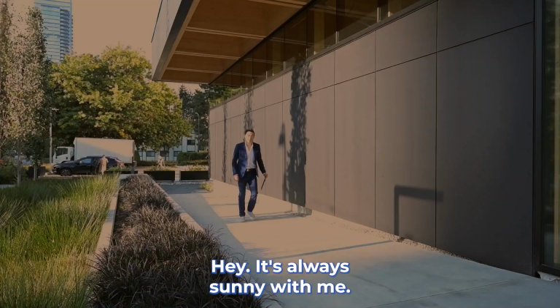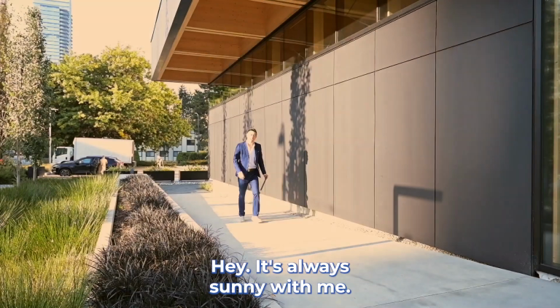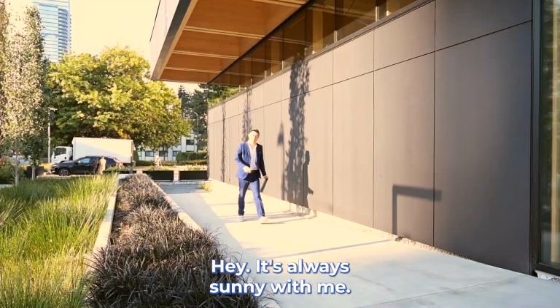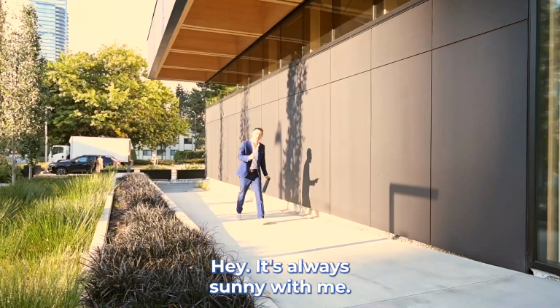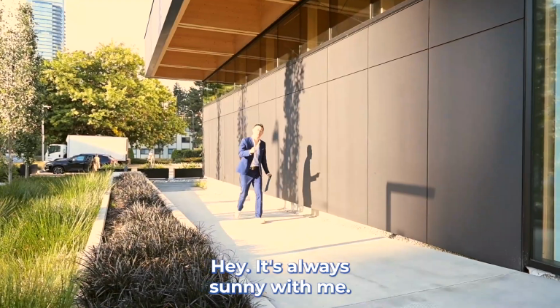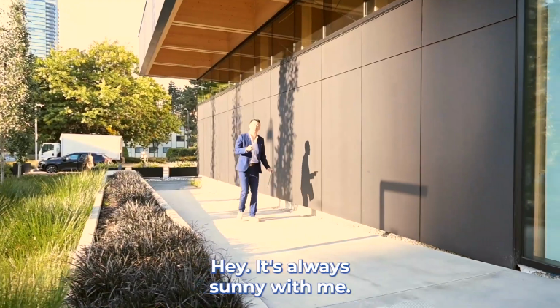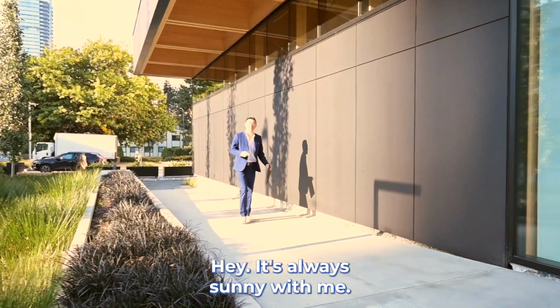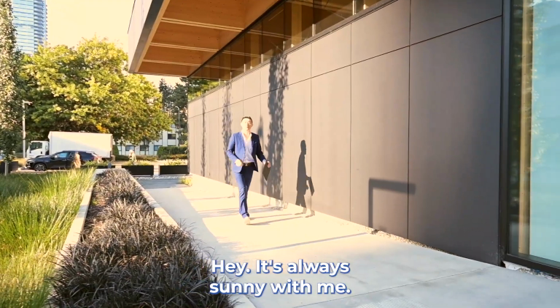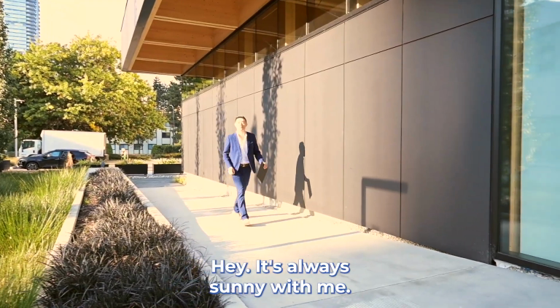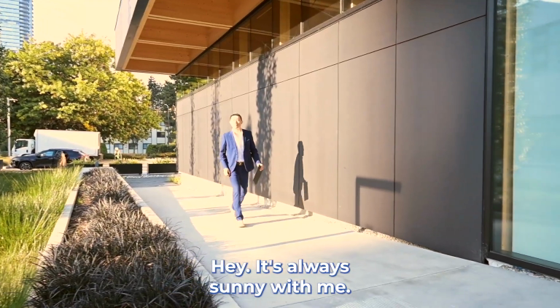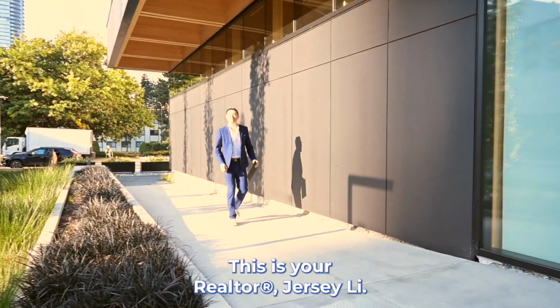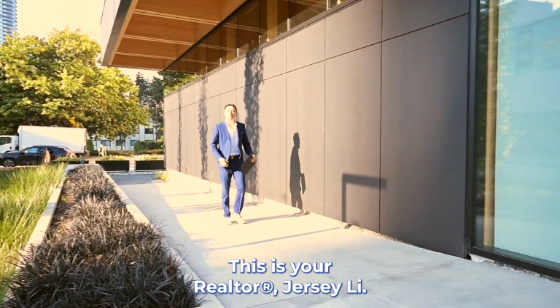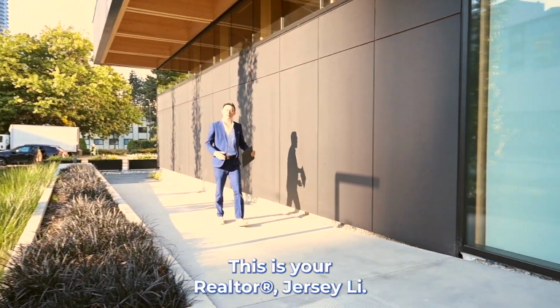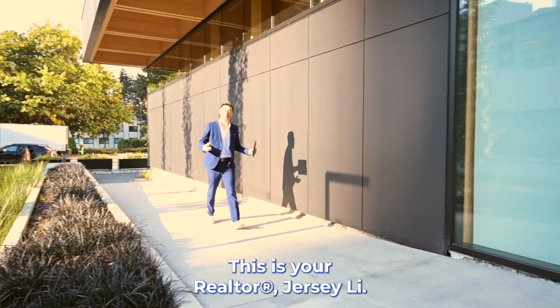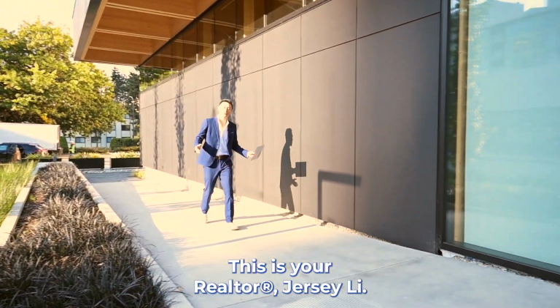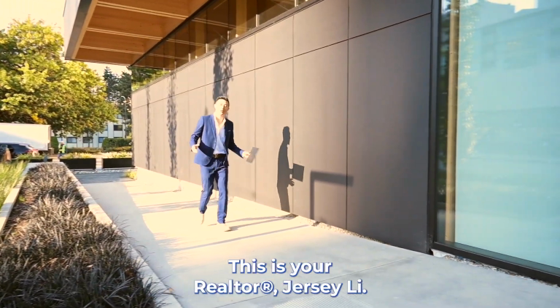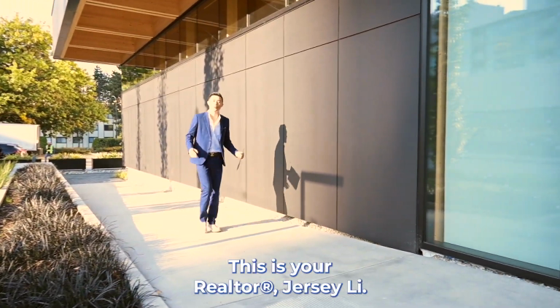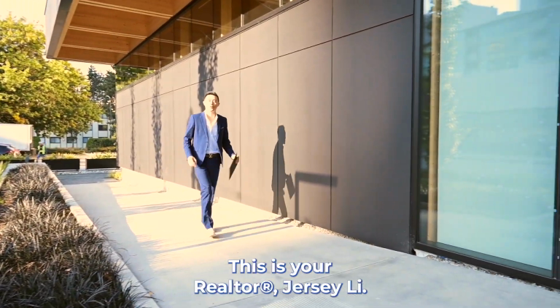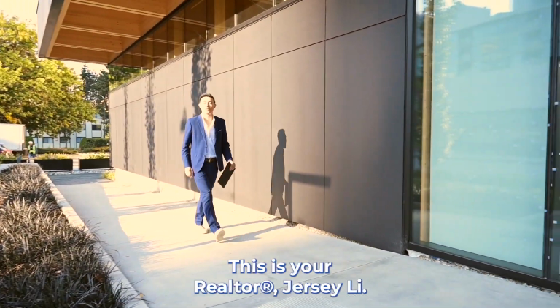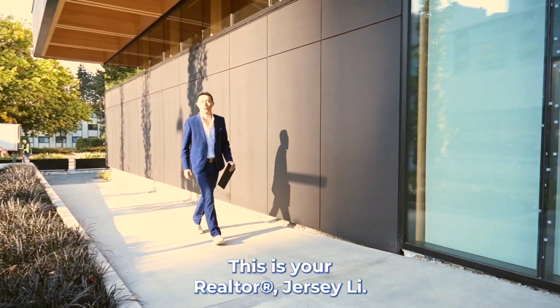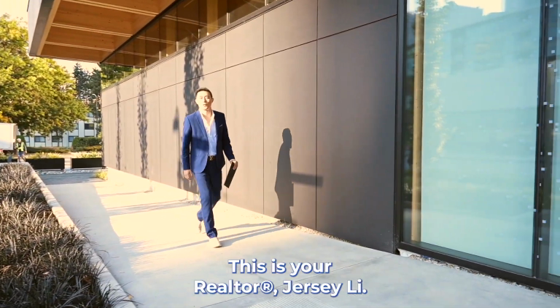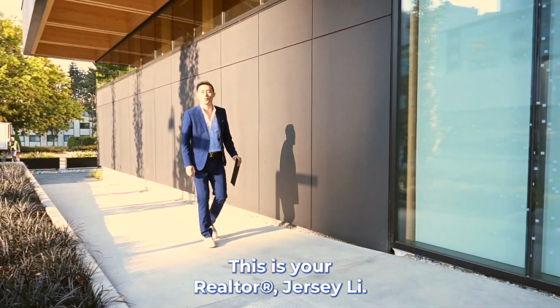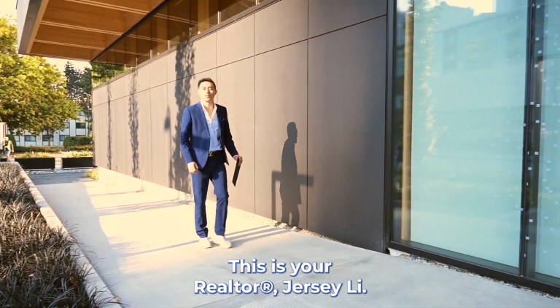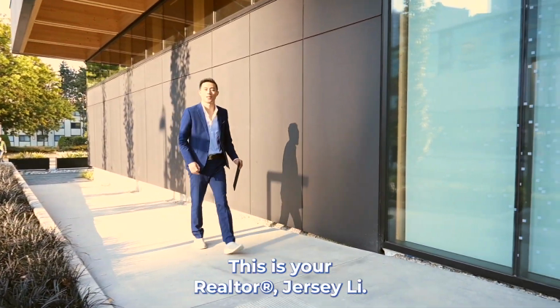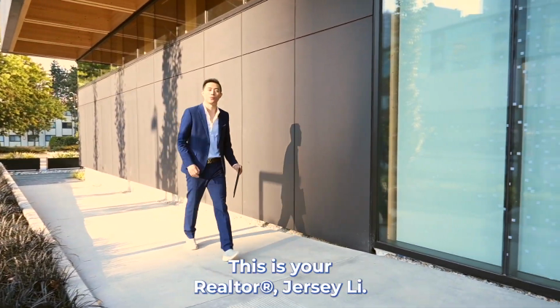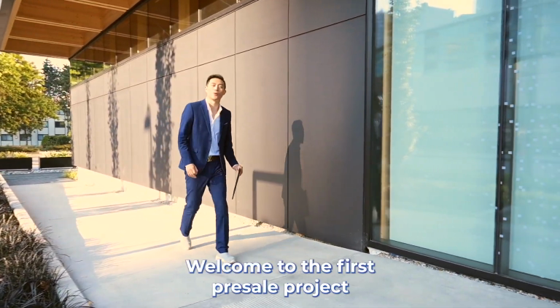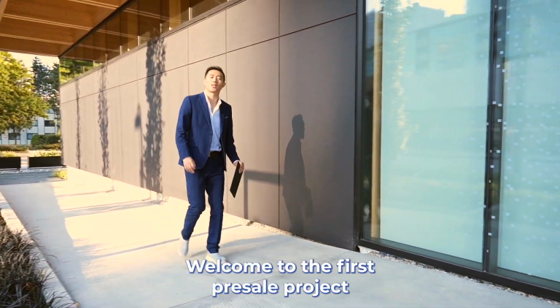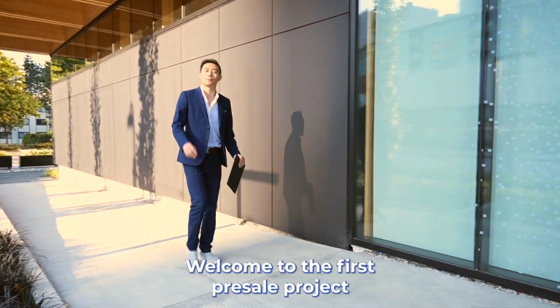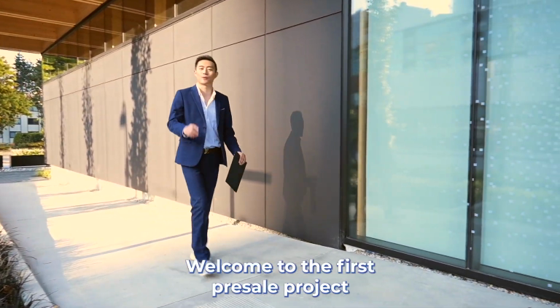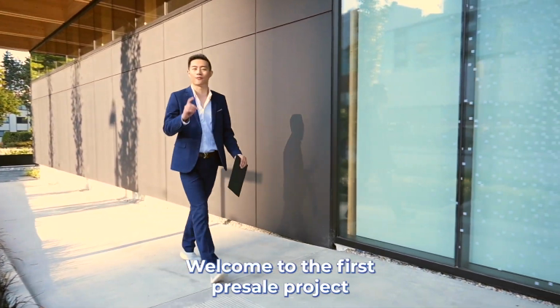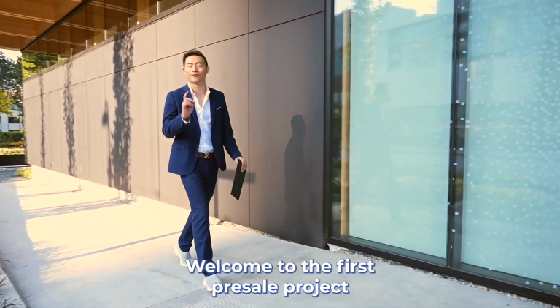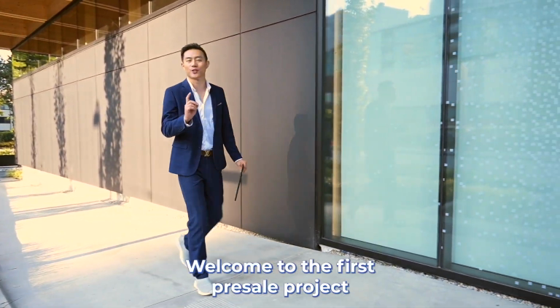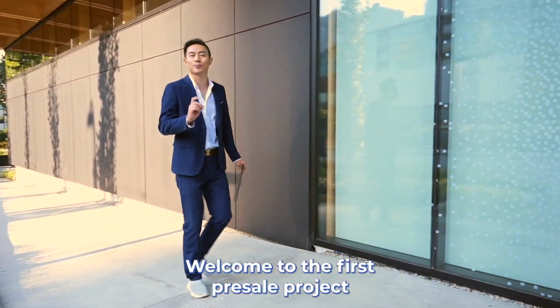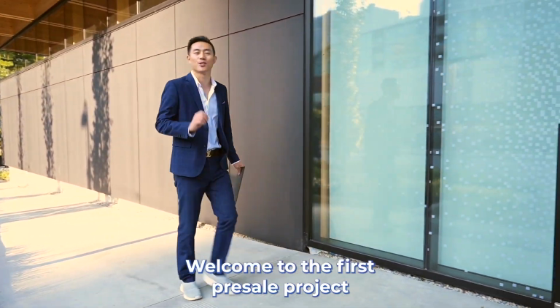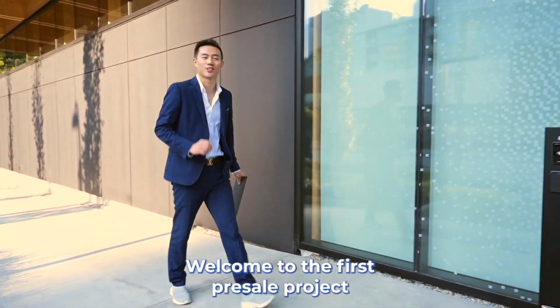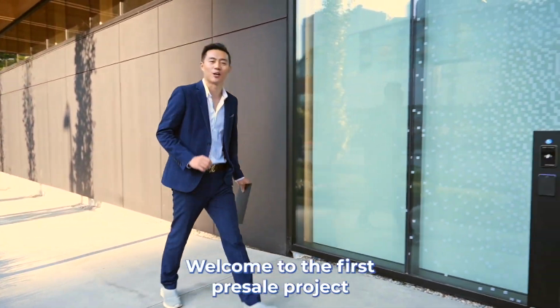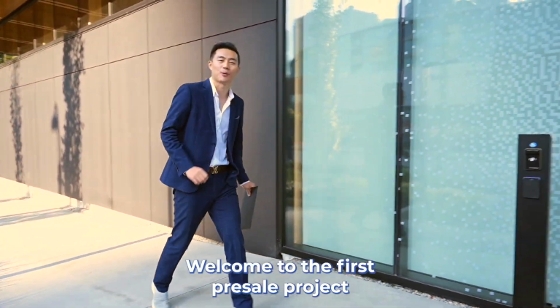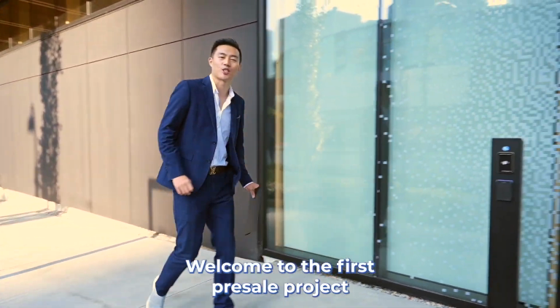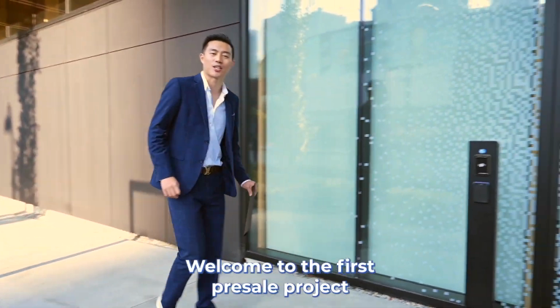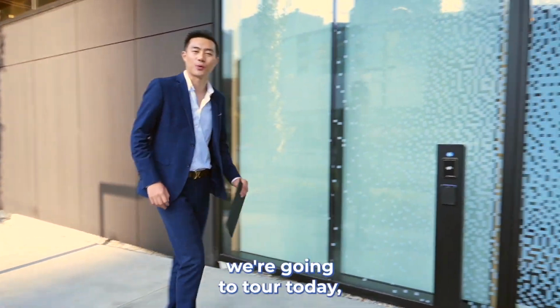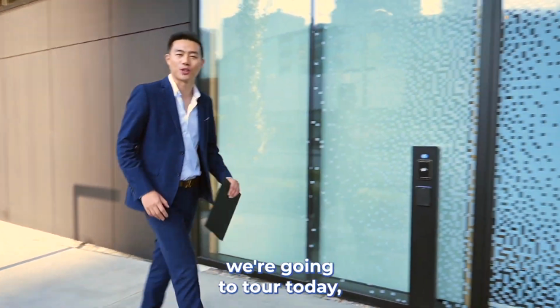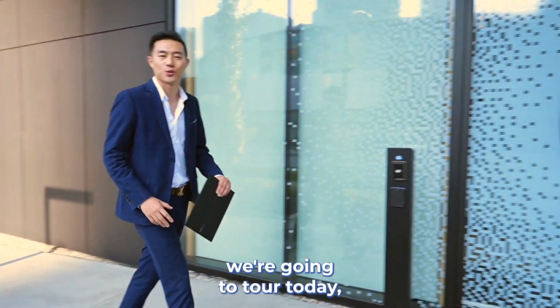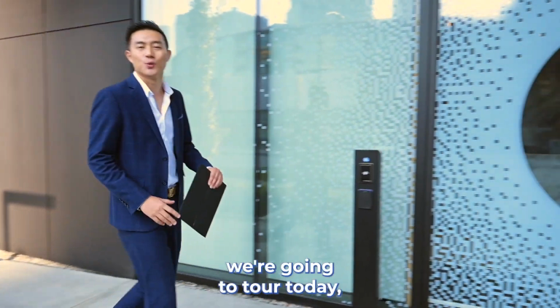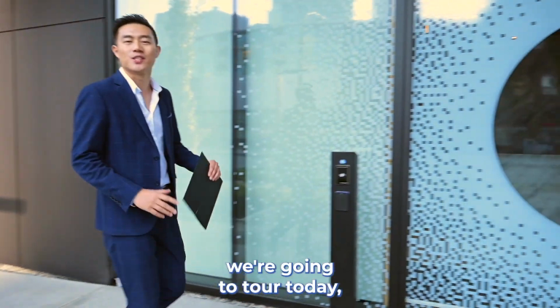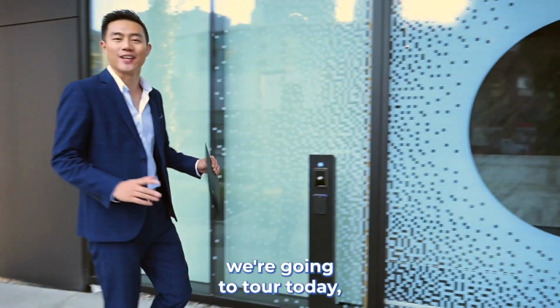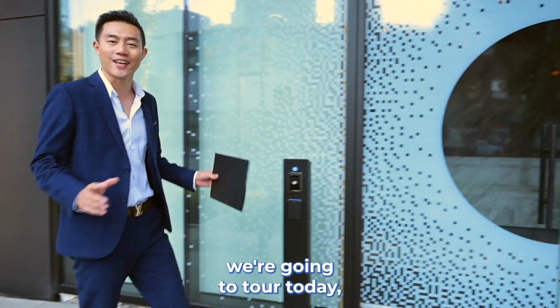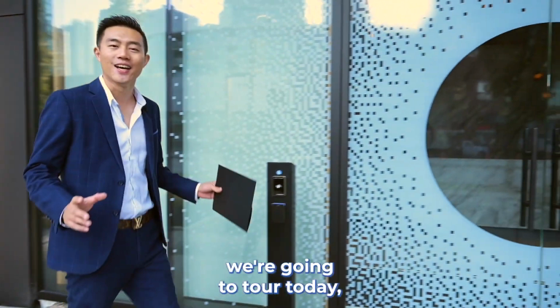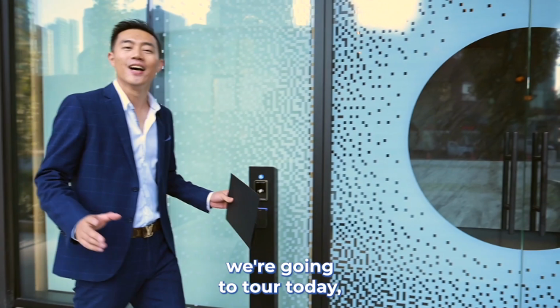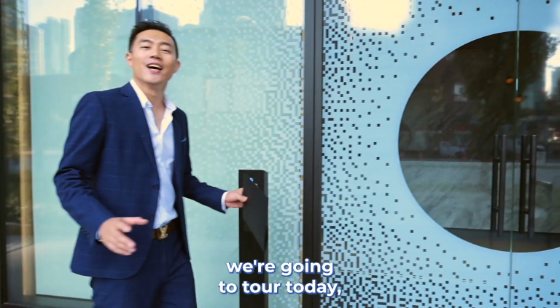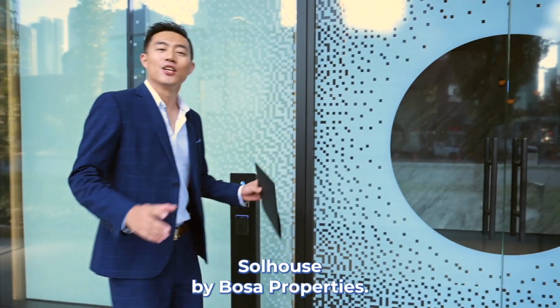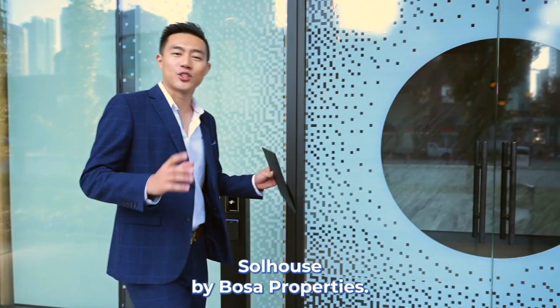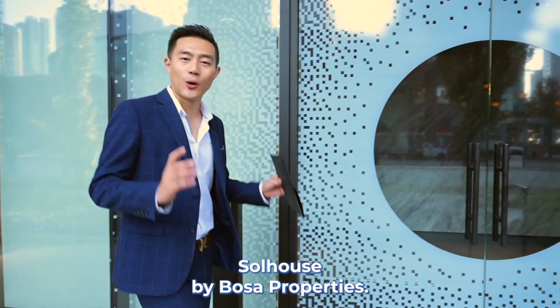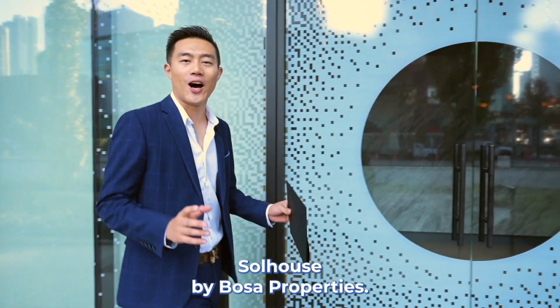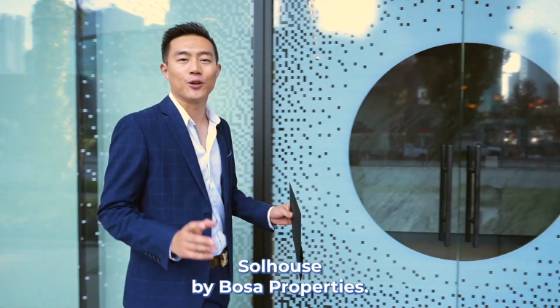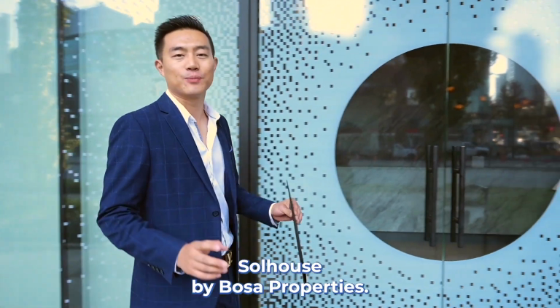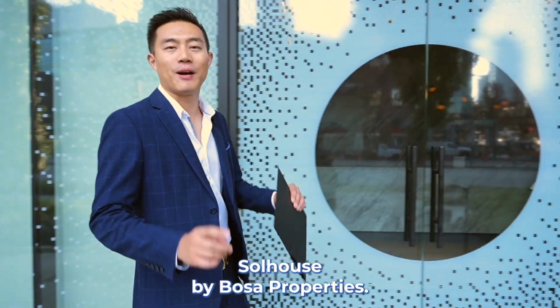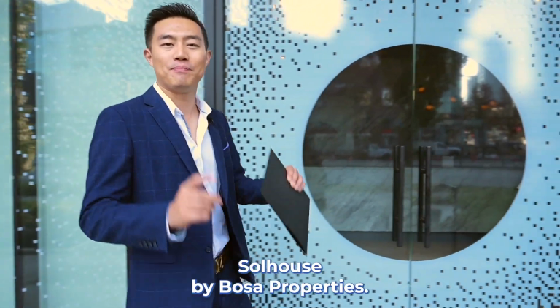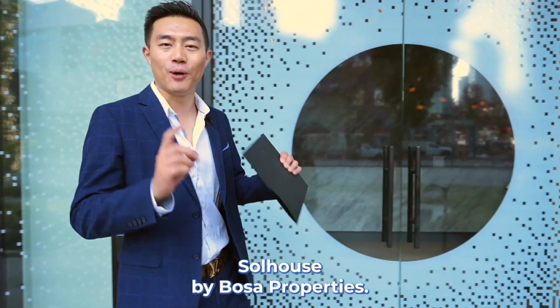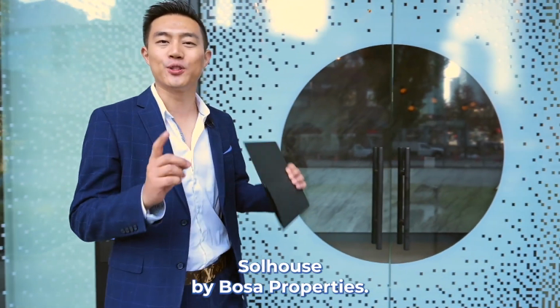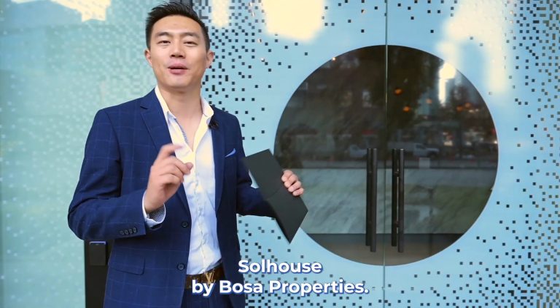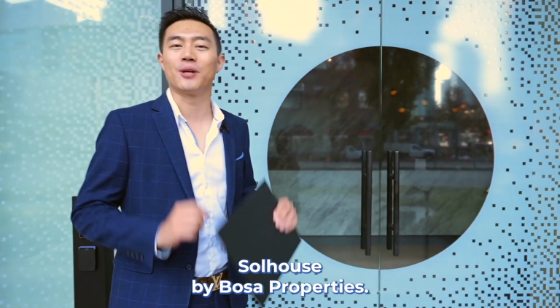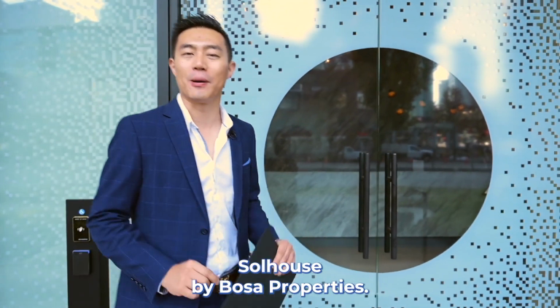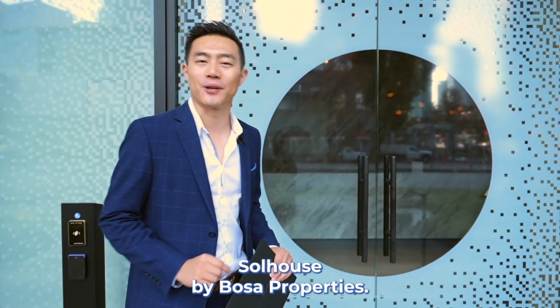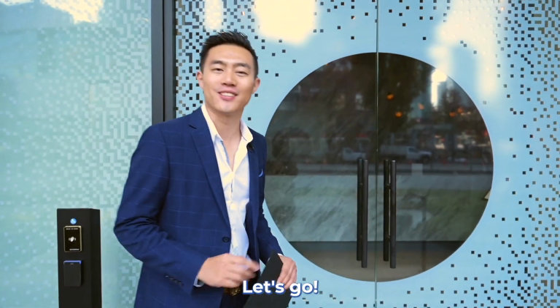Hey, it's always sunny with me. This is your realtor, Jersey Lee. Welcome to the first pre-sale project we're going to tour today, Soul House by Bosa Properties.